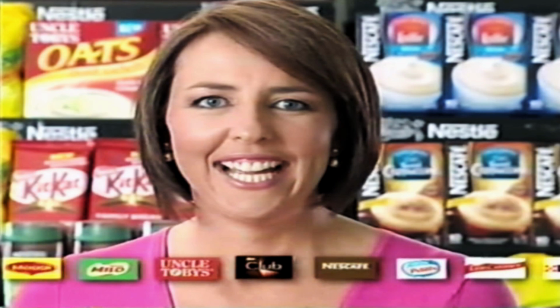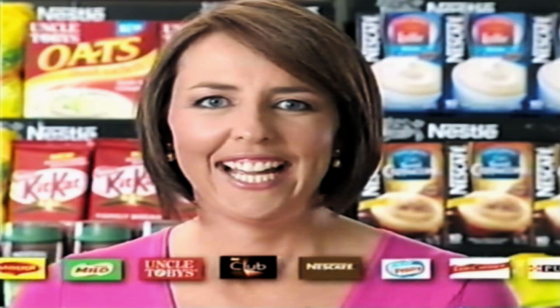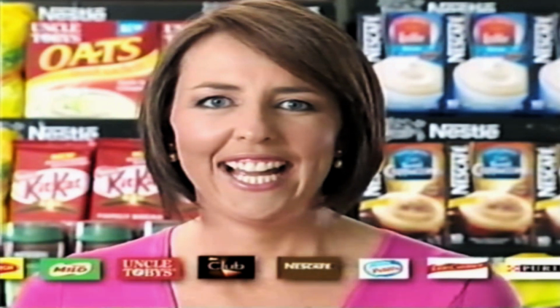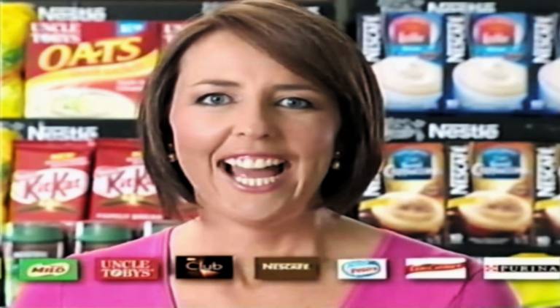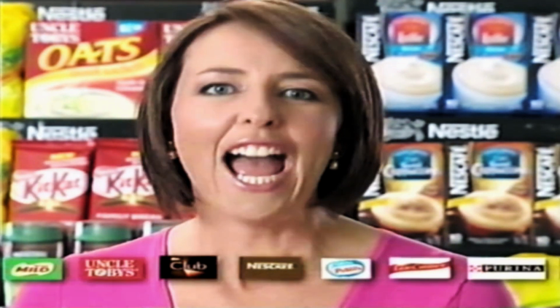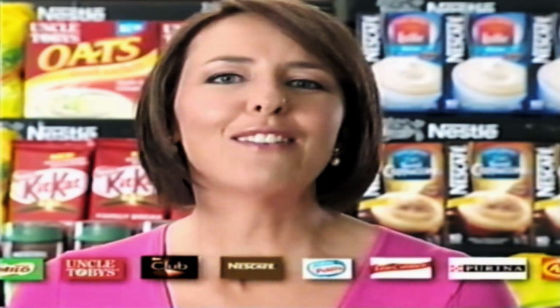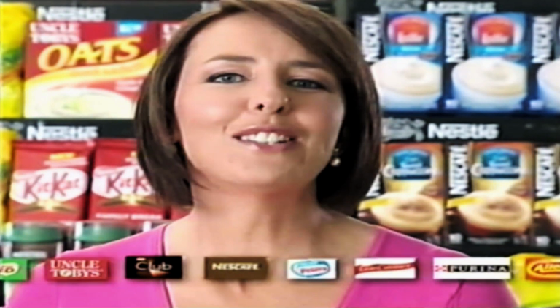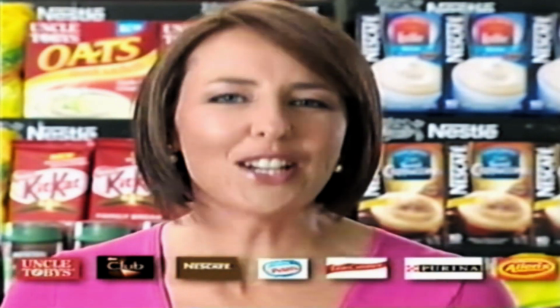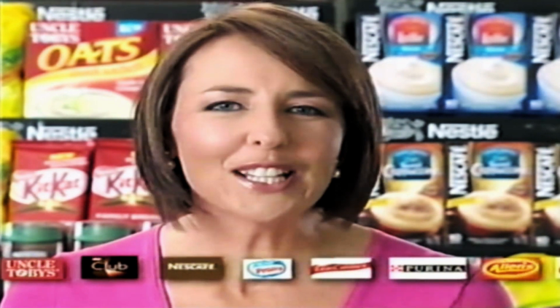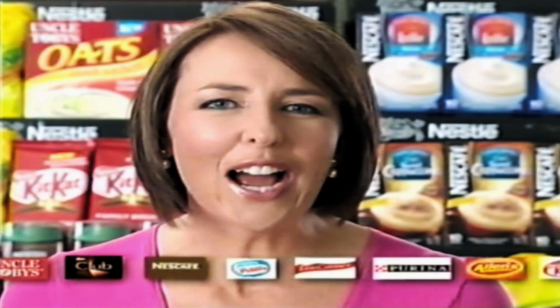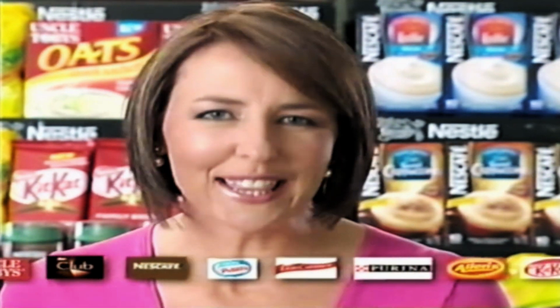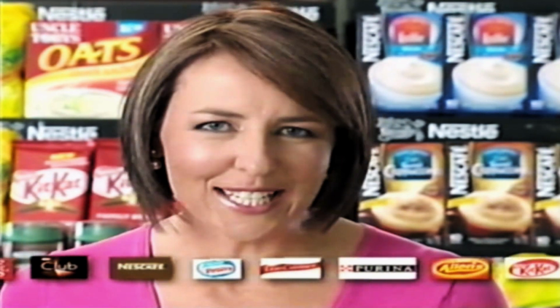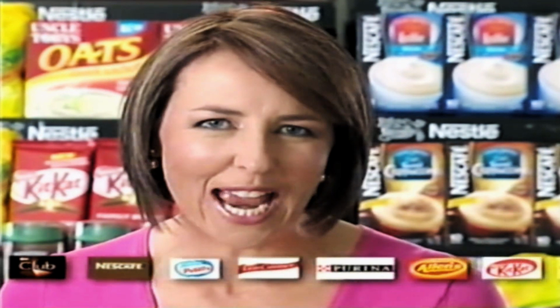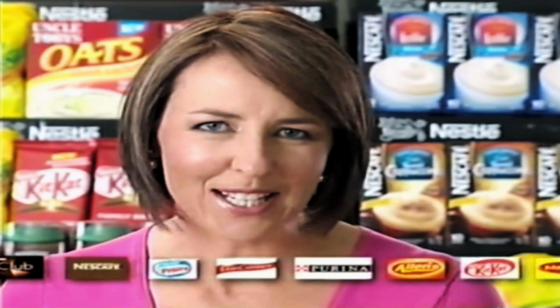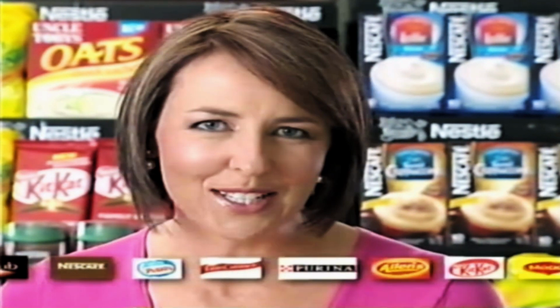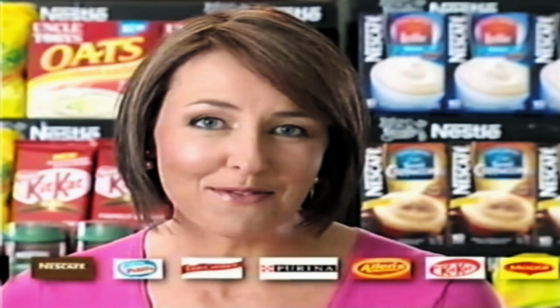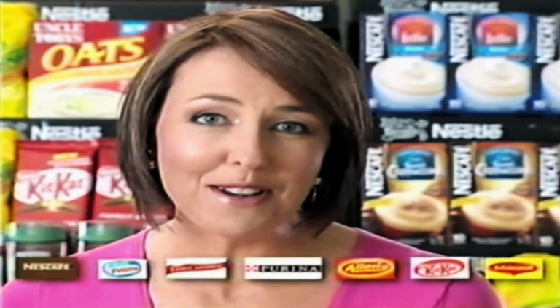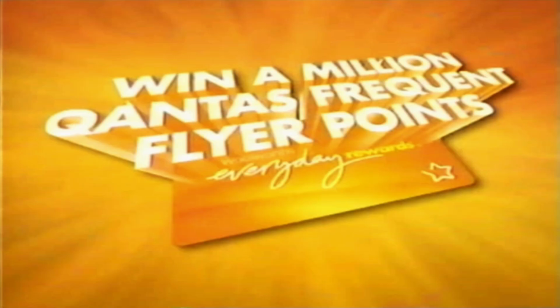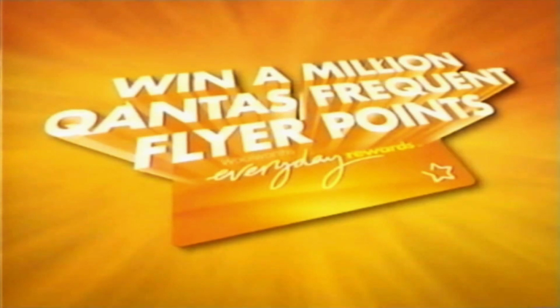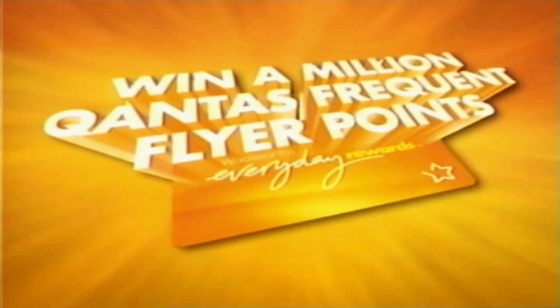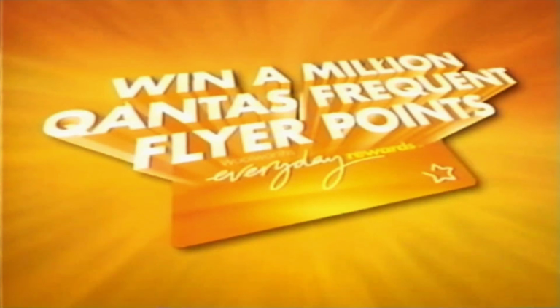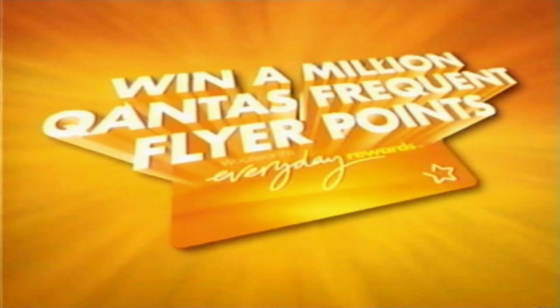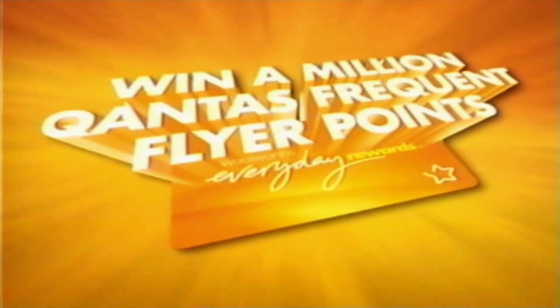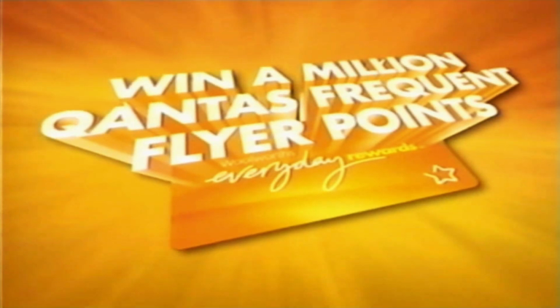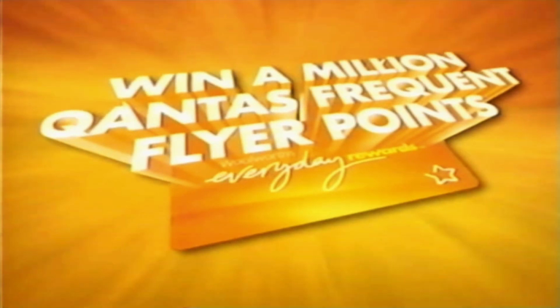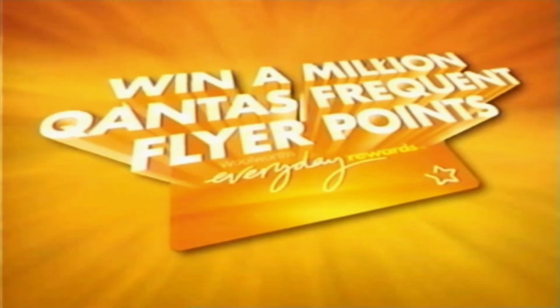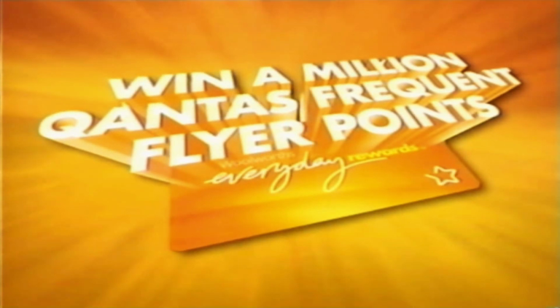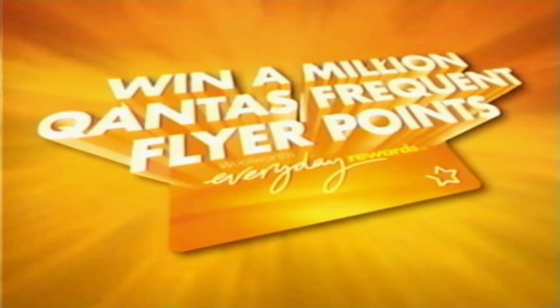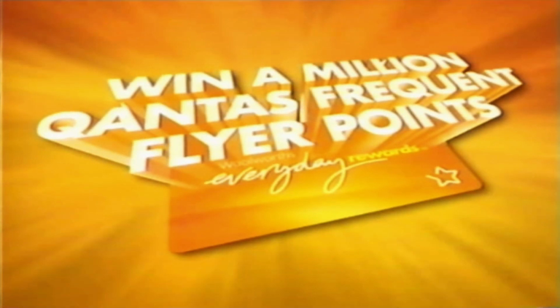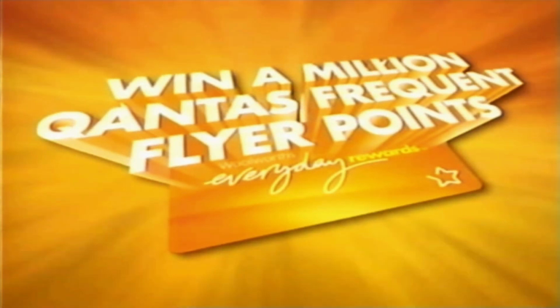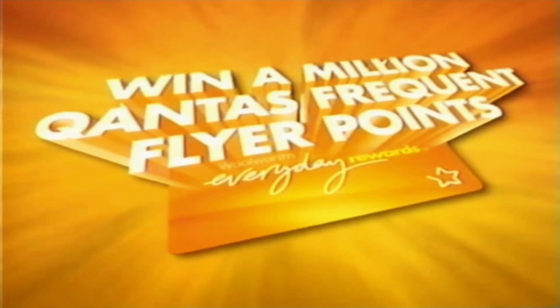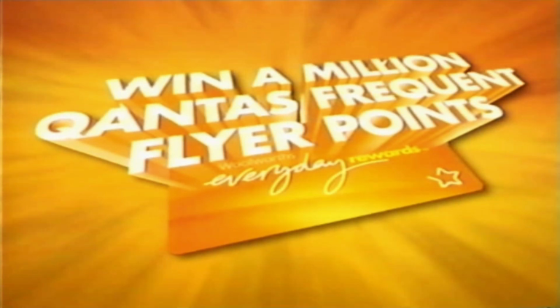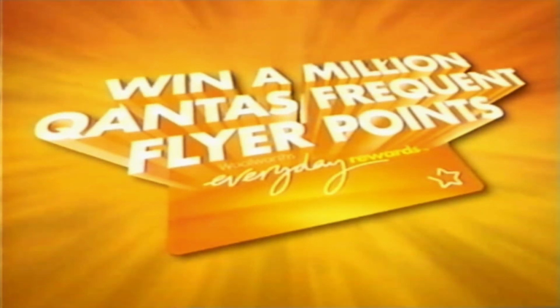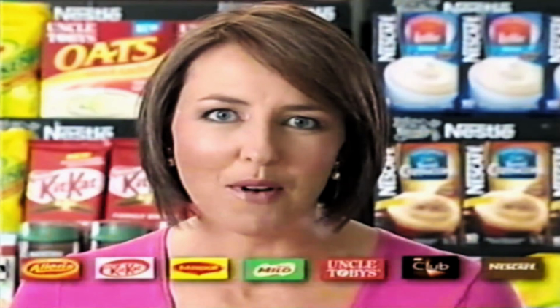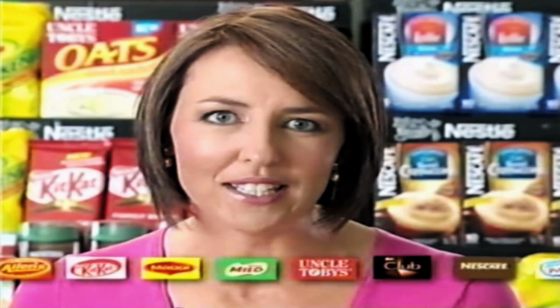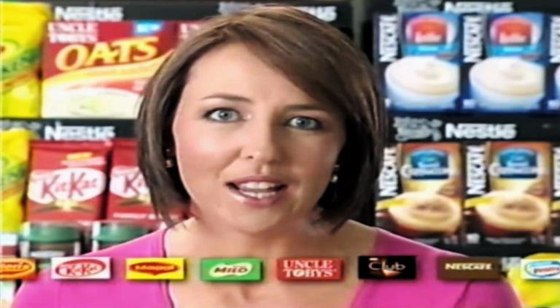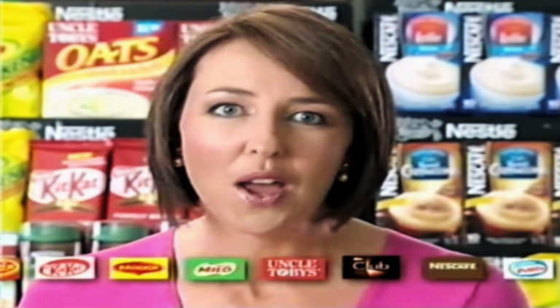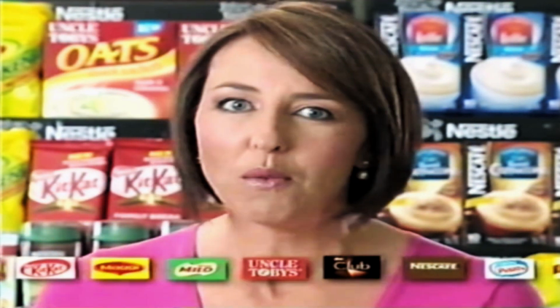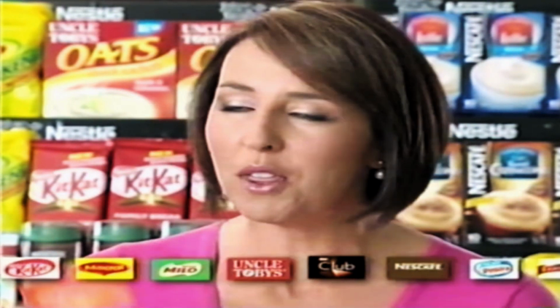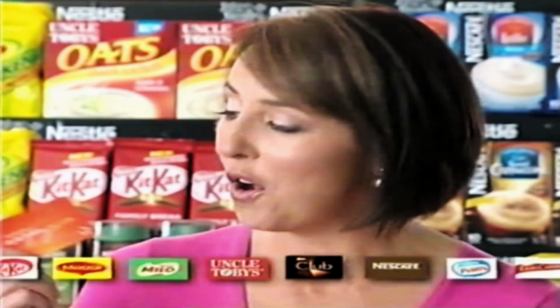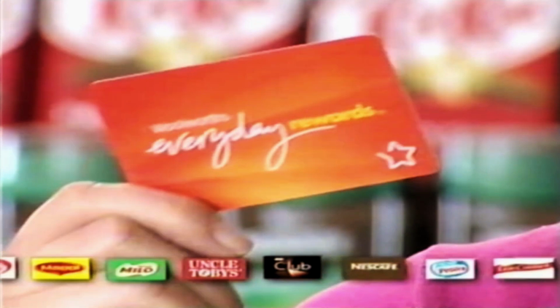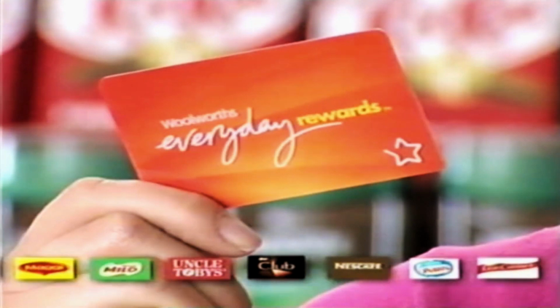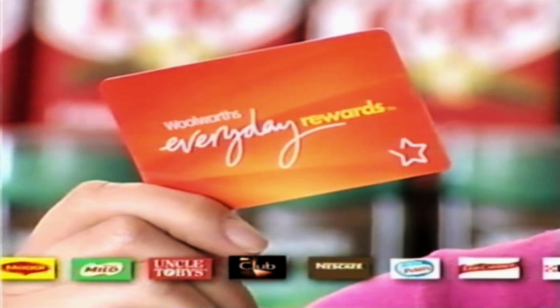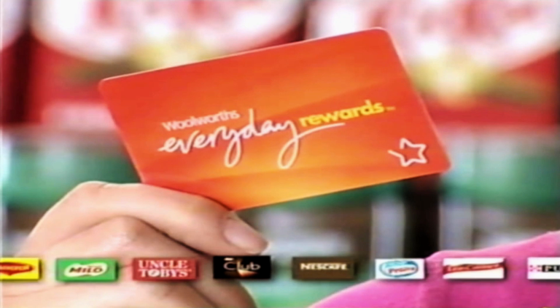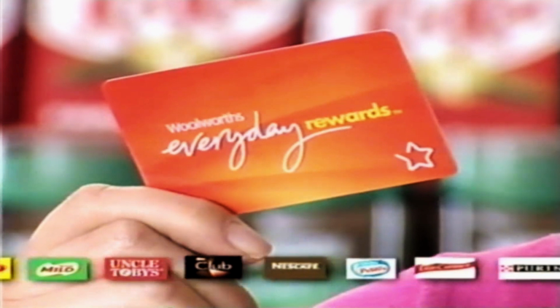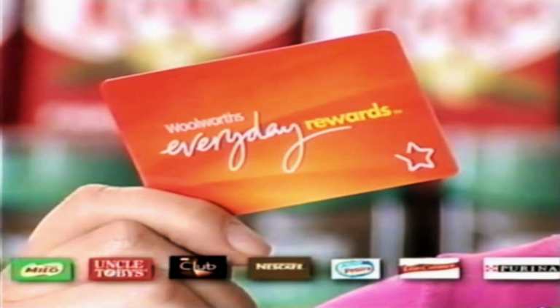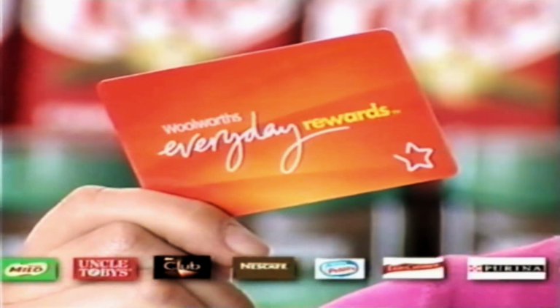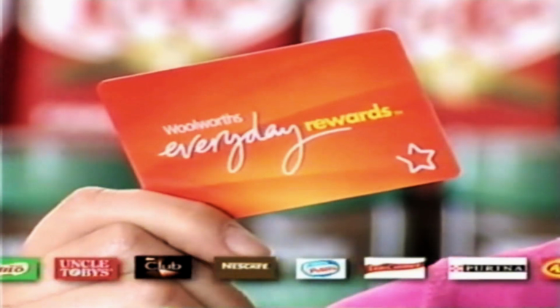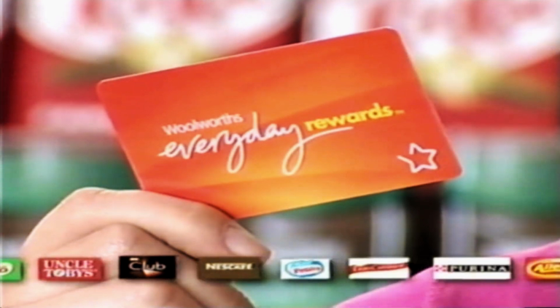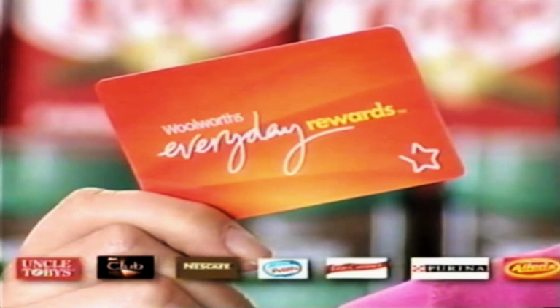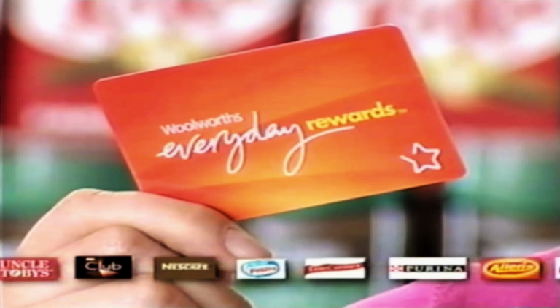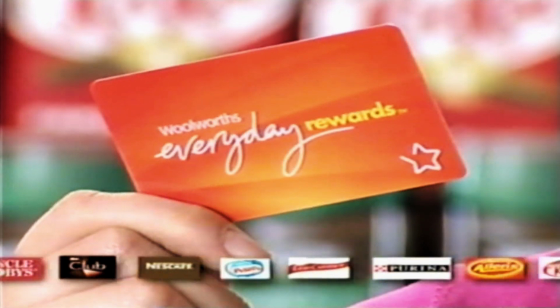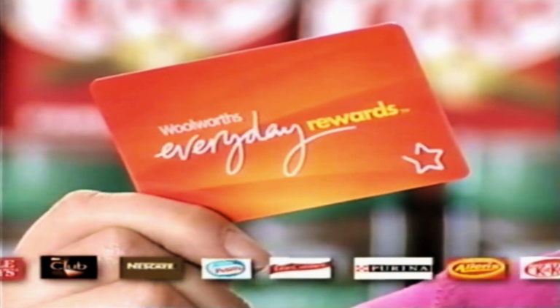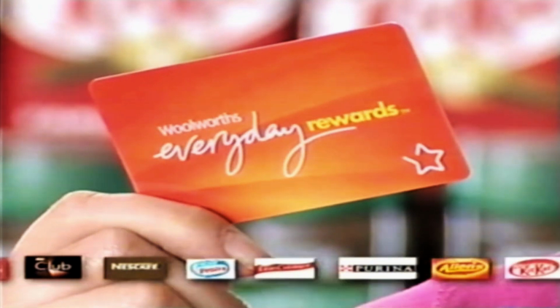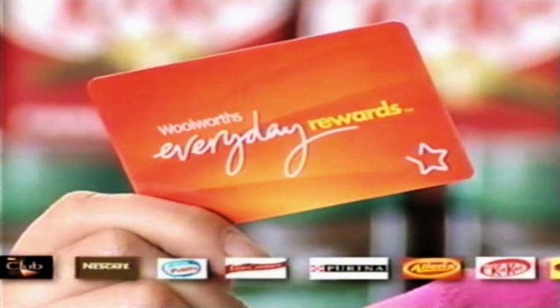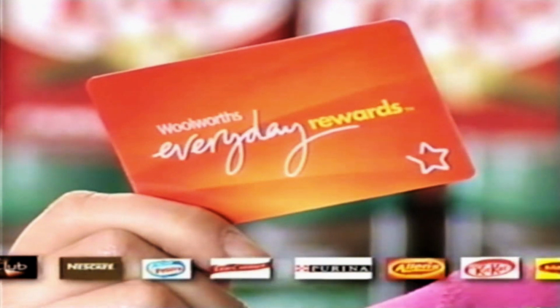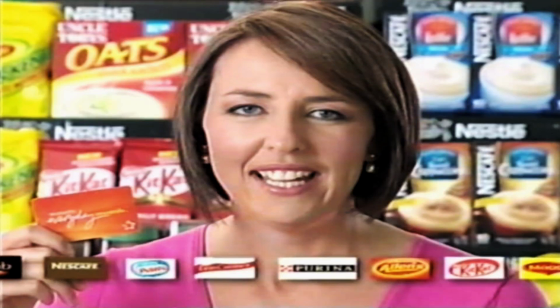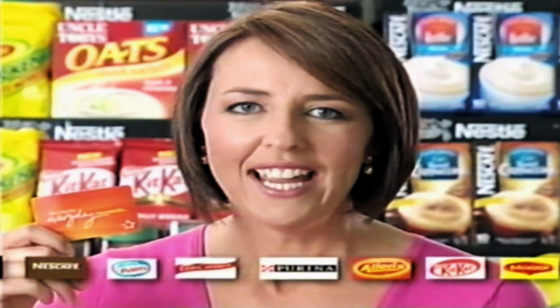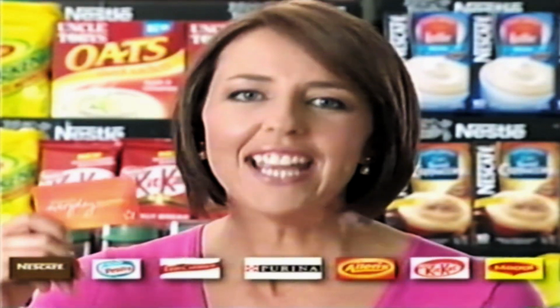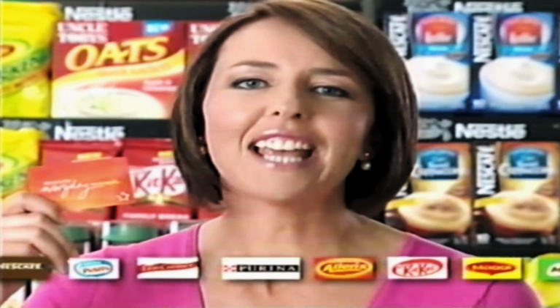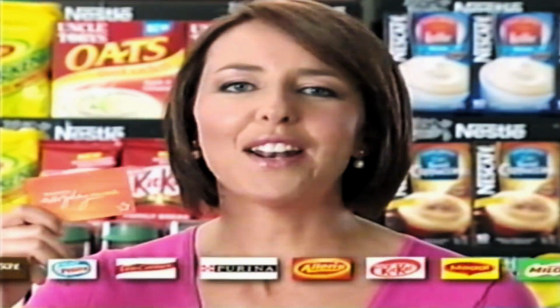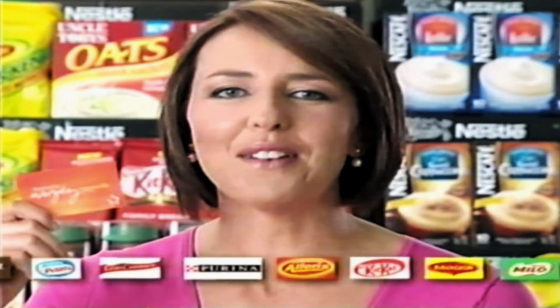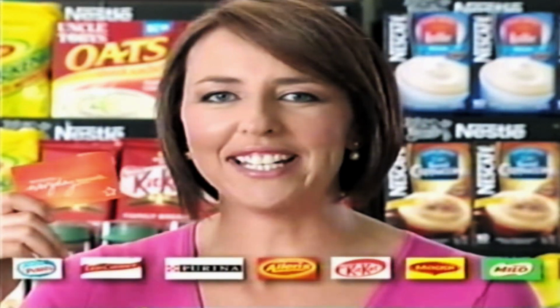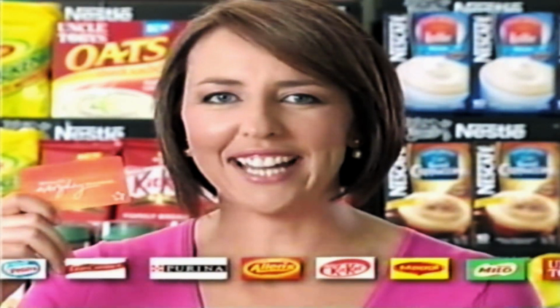How would you like the chance to win 1 million Qantas Frequent Flyer points with your Woolworths Everyday Rewards card? Here's how to enter.